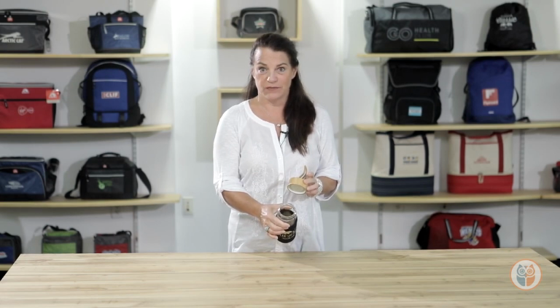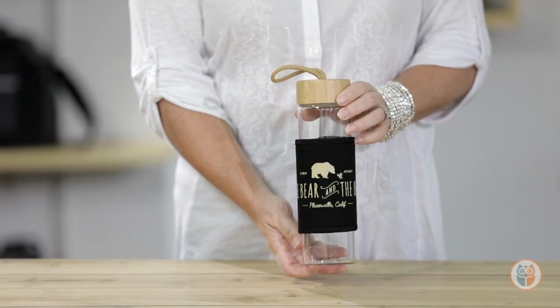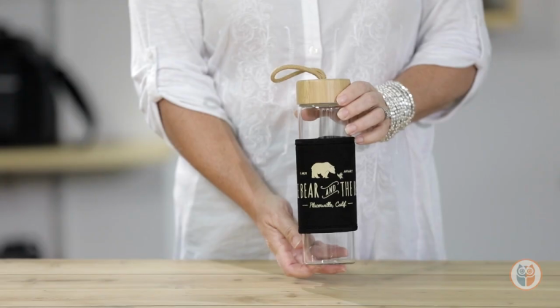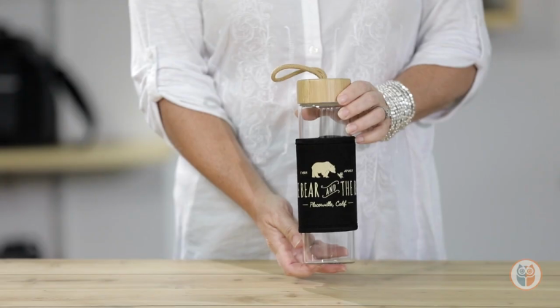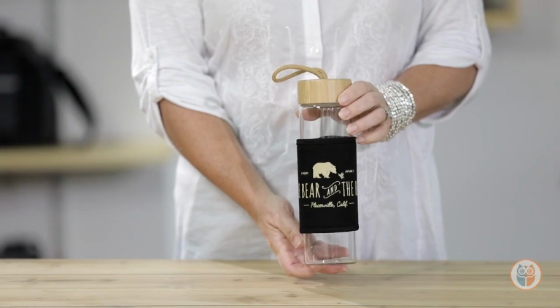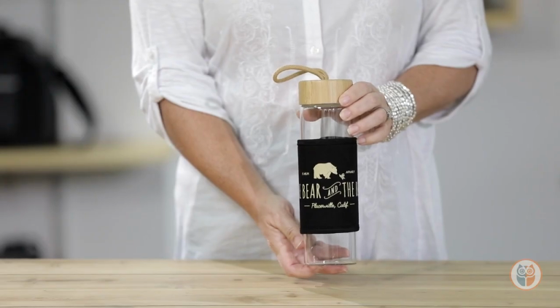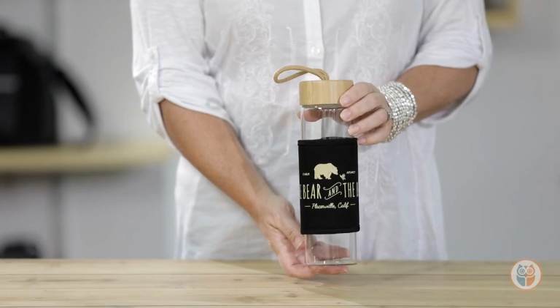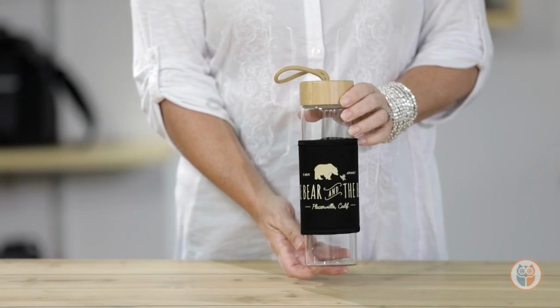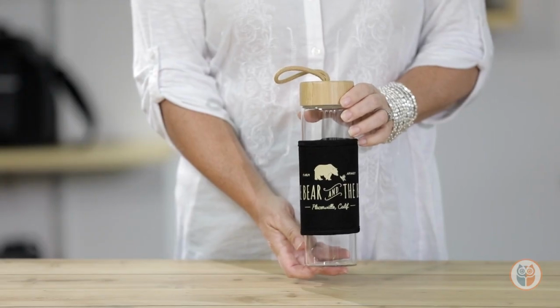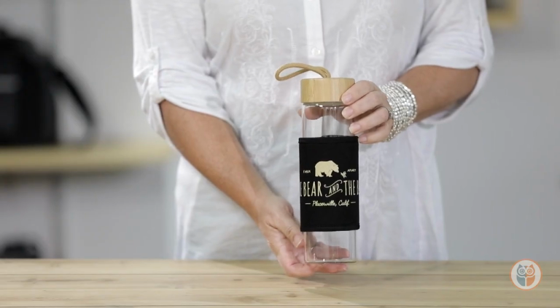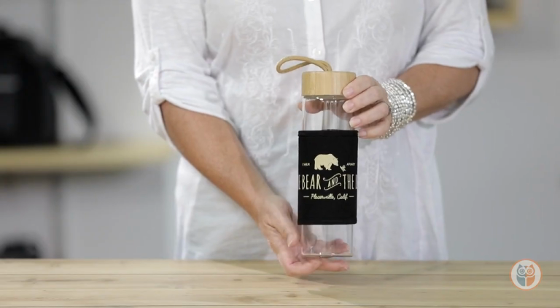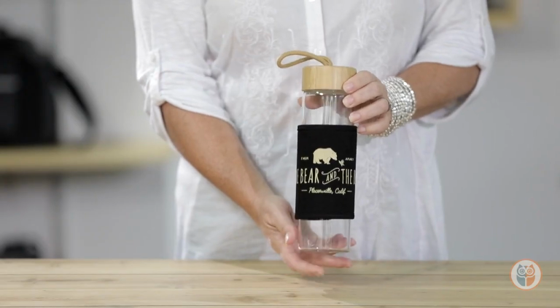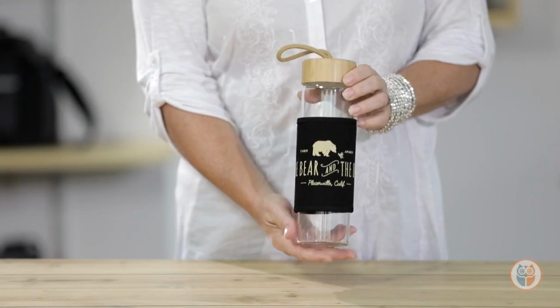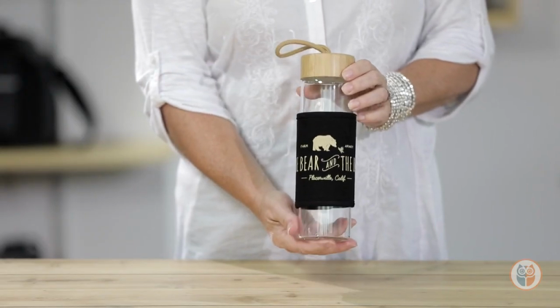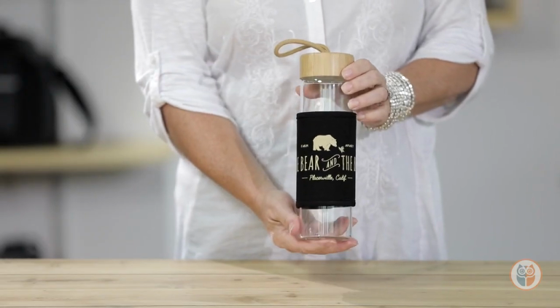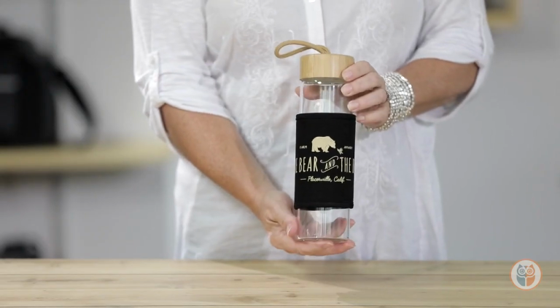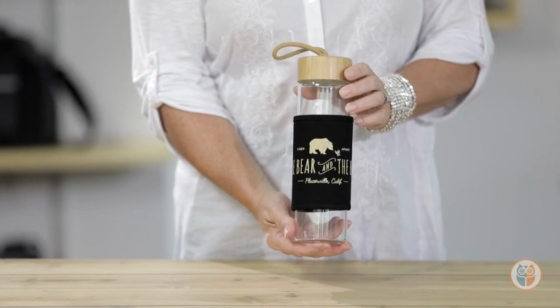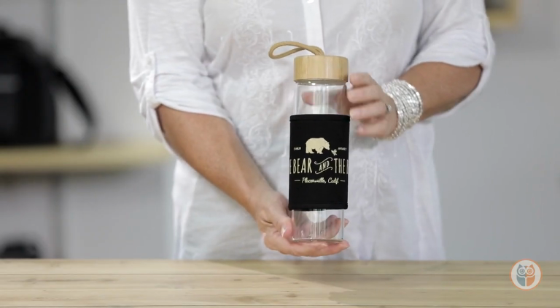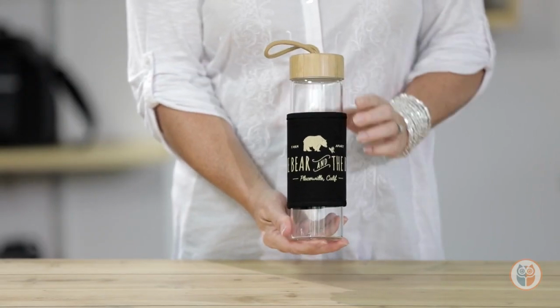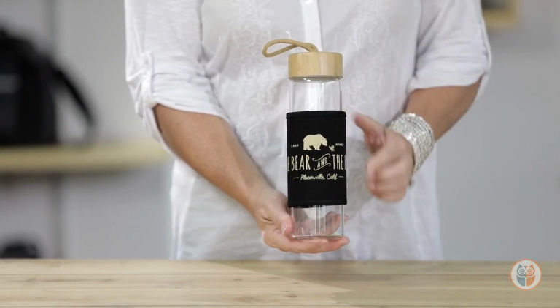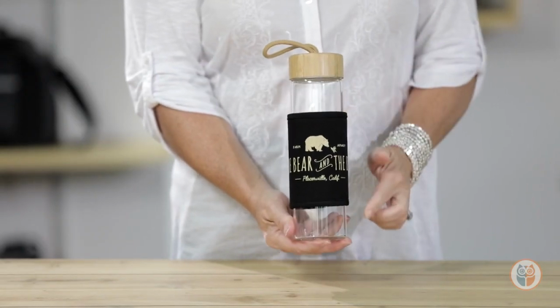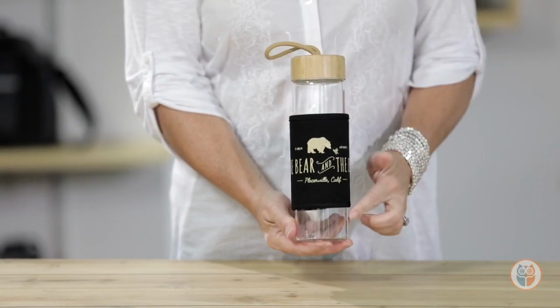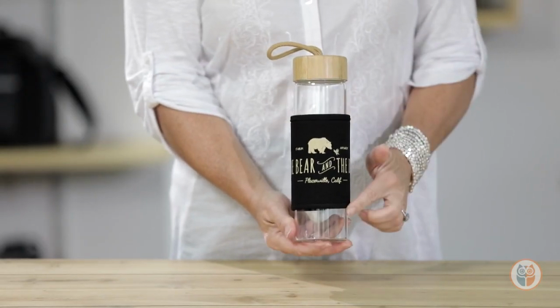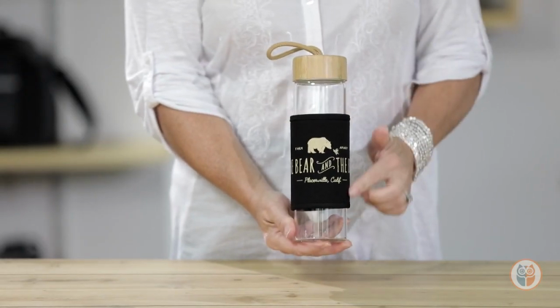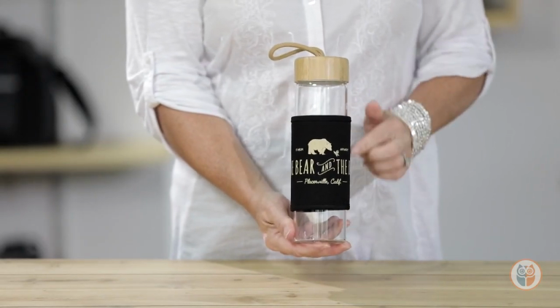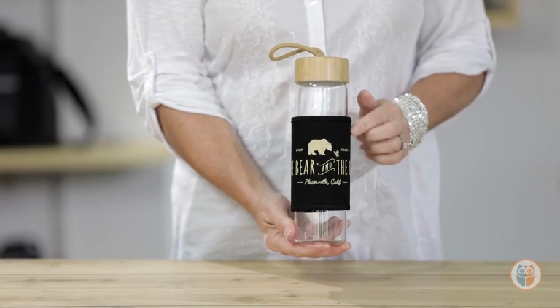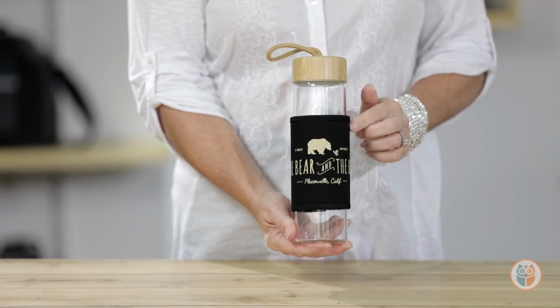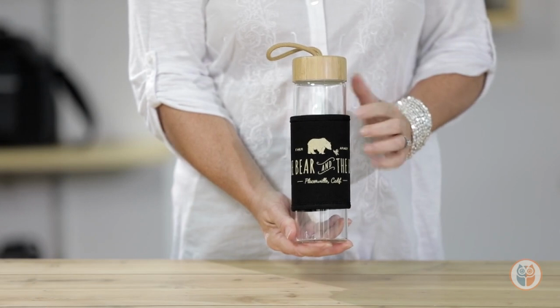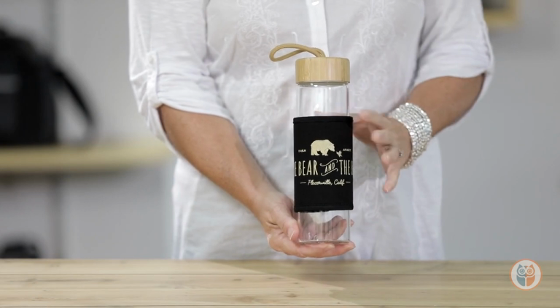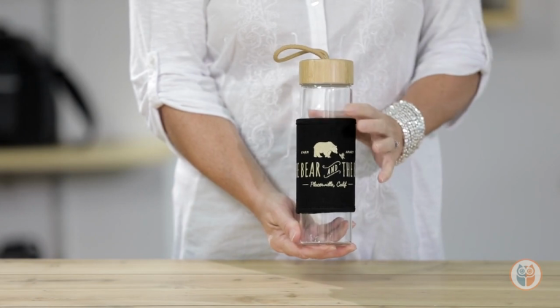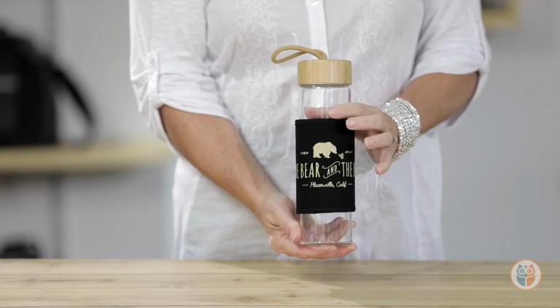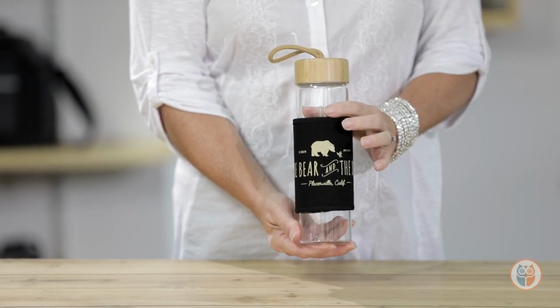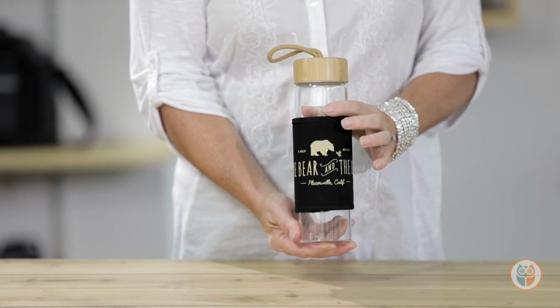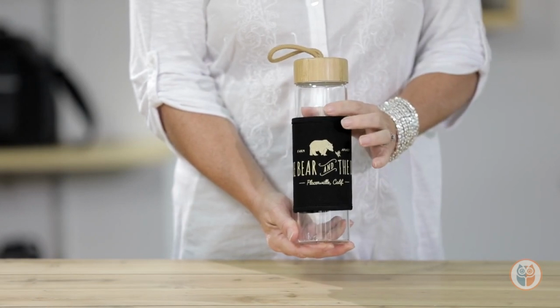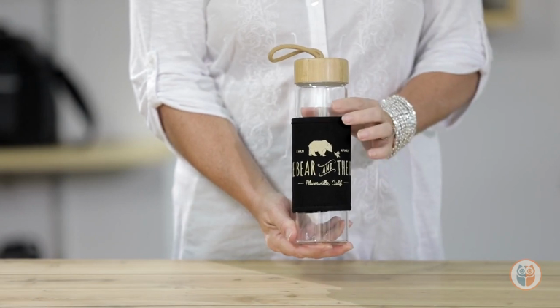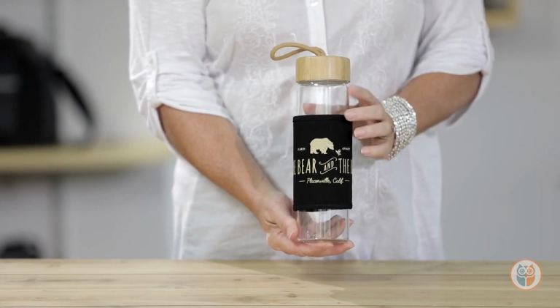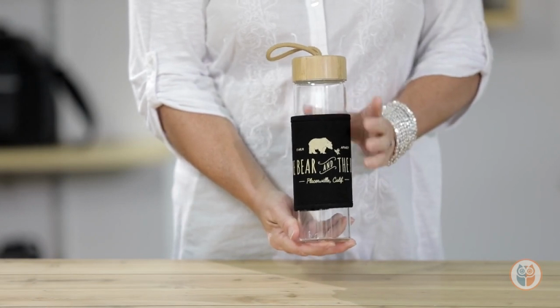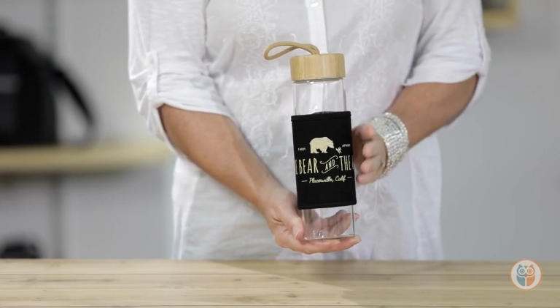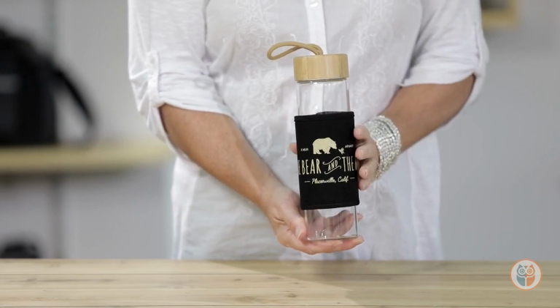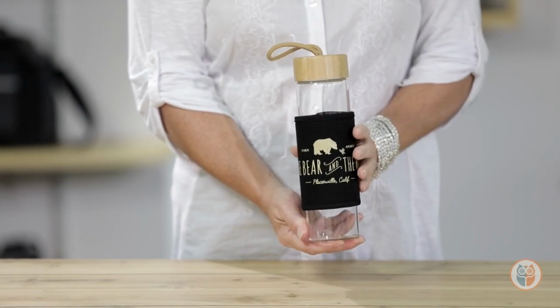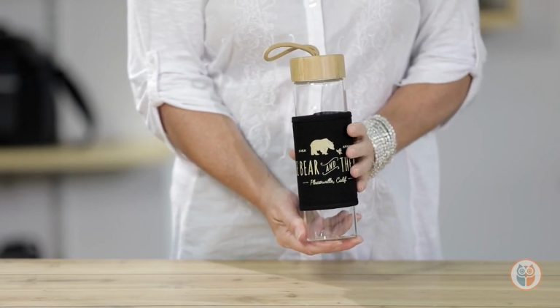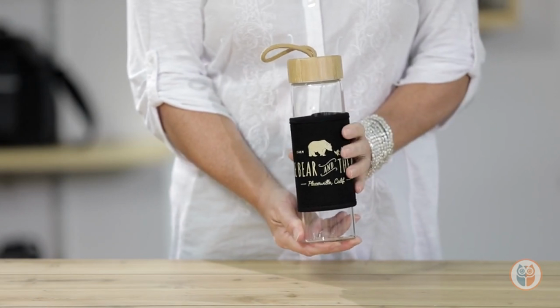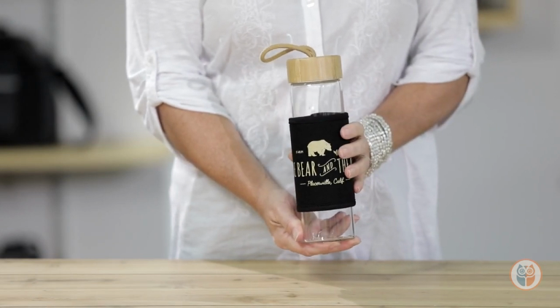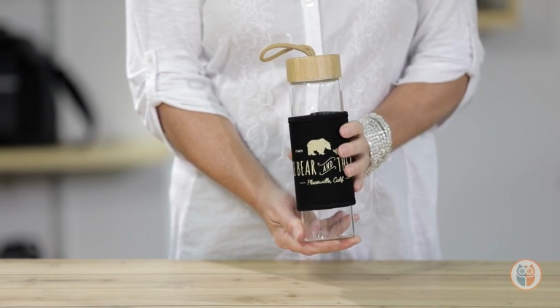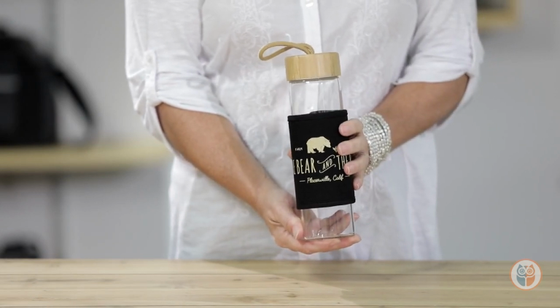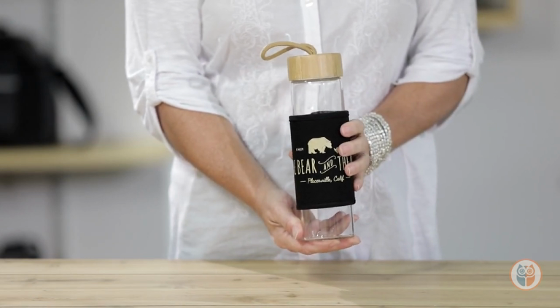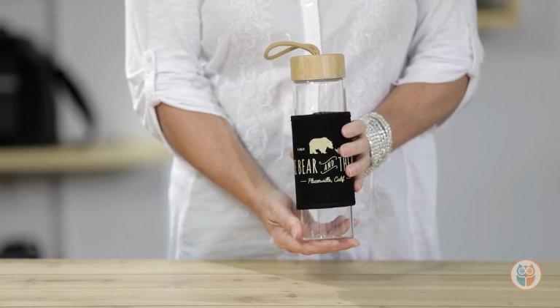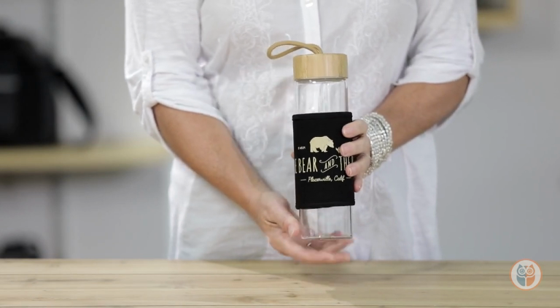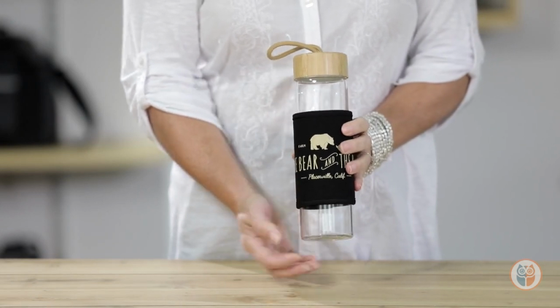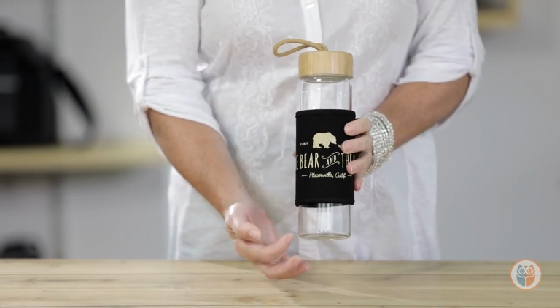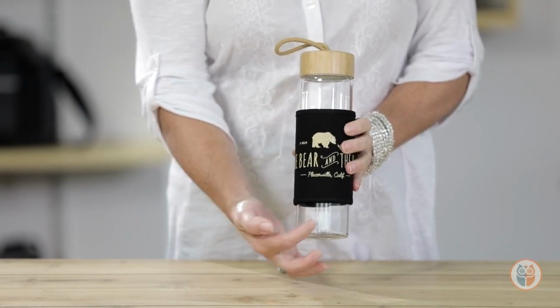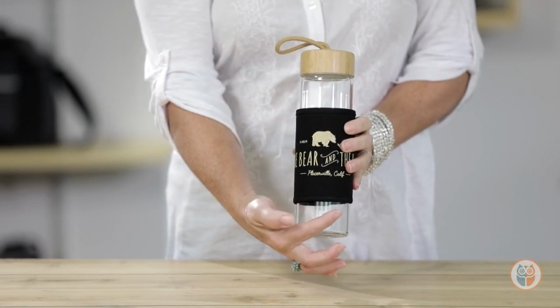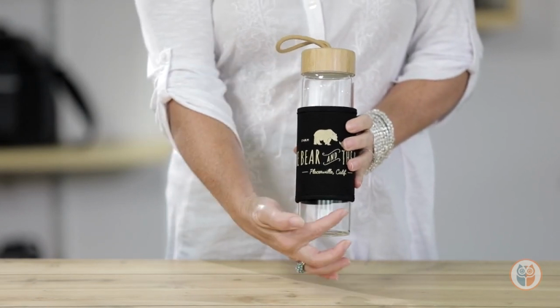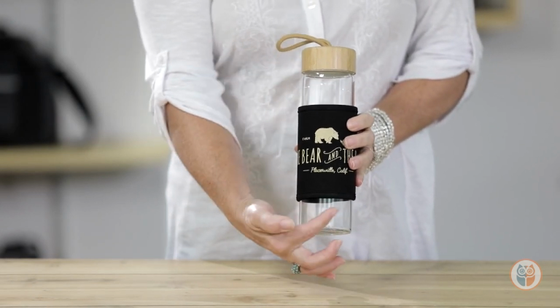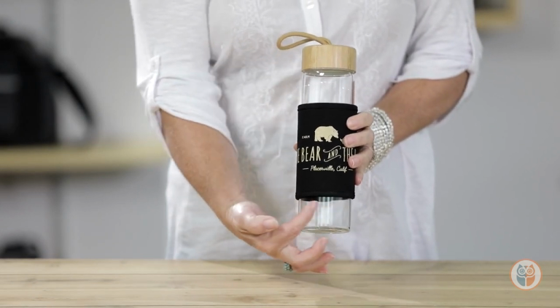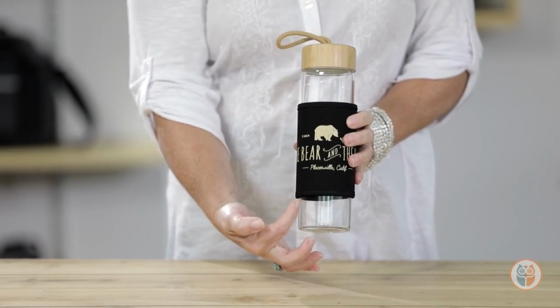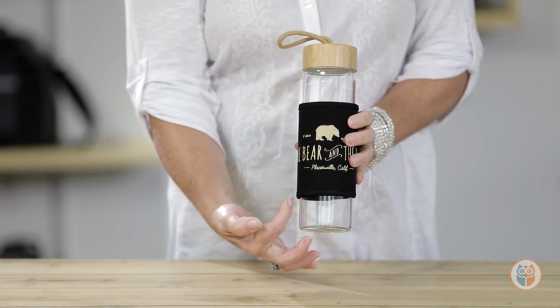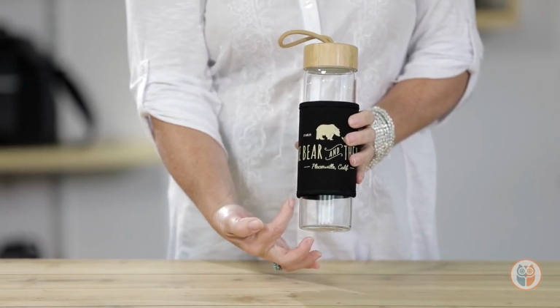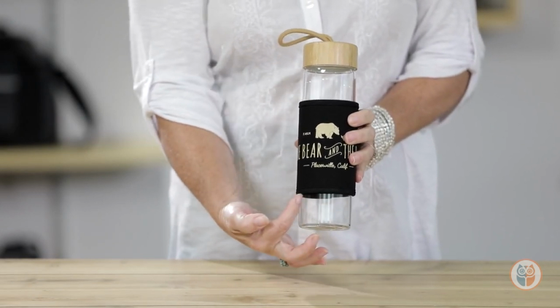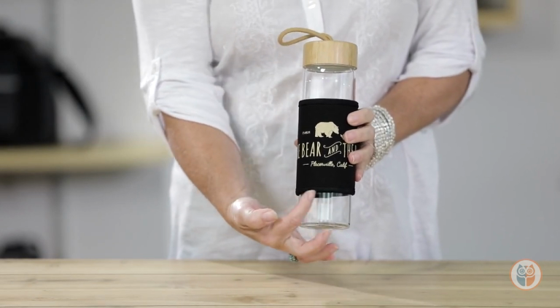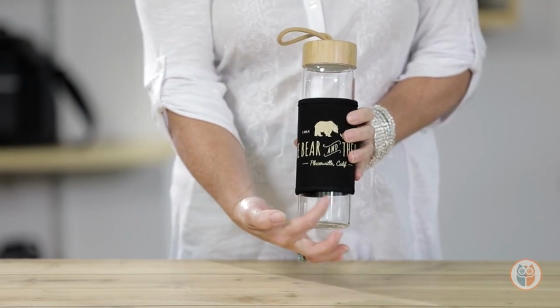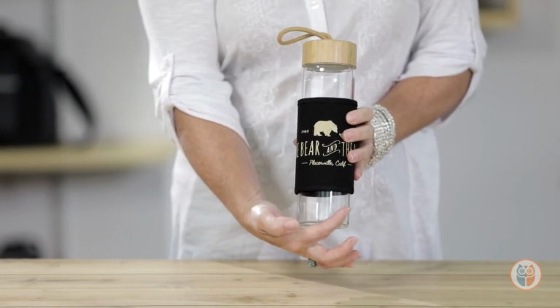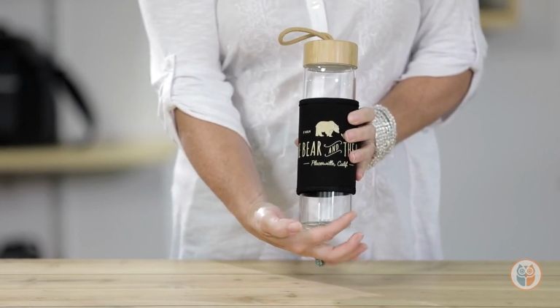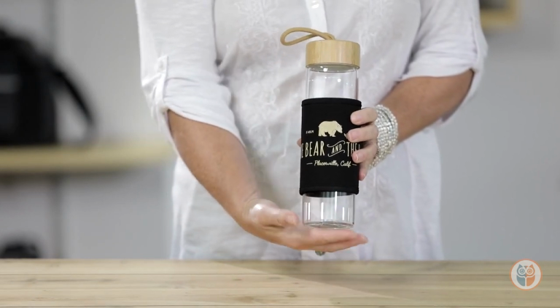The removable canvas sleeve protects your bottle, serves as a grip when drinking, and is an ideal location for showcasing your brand.